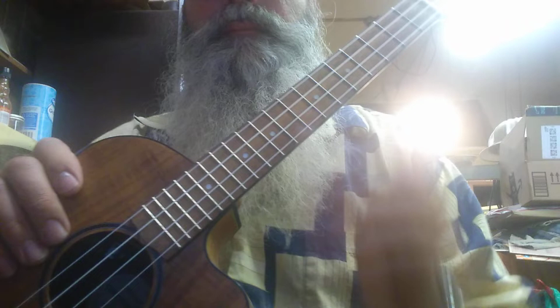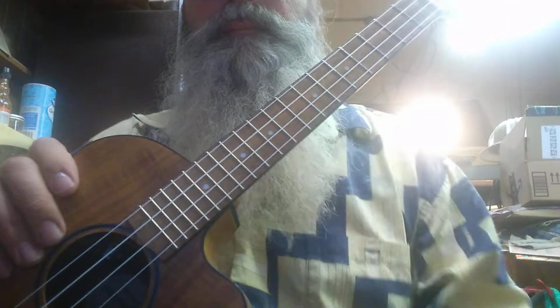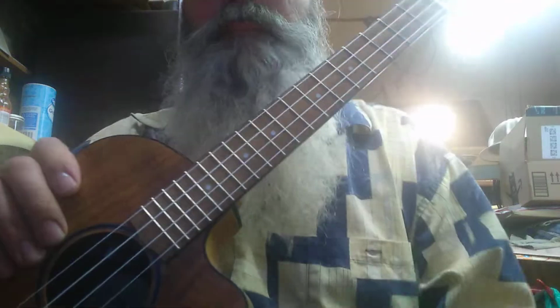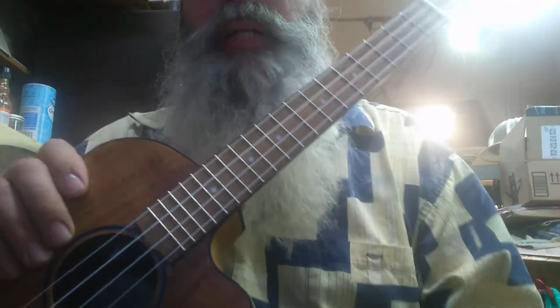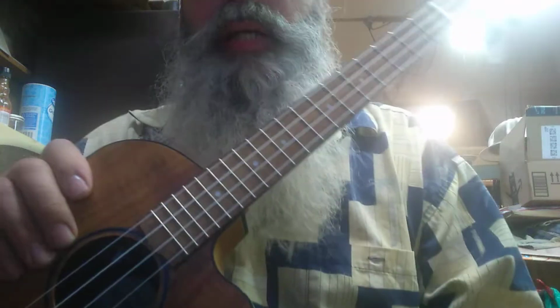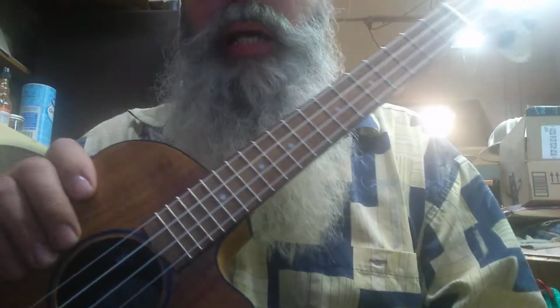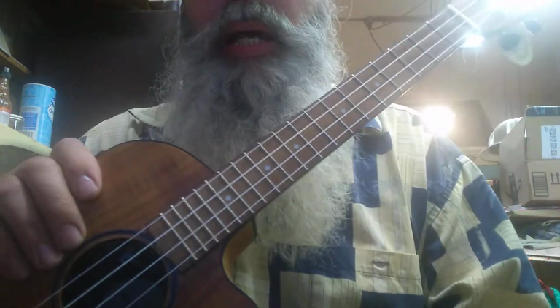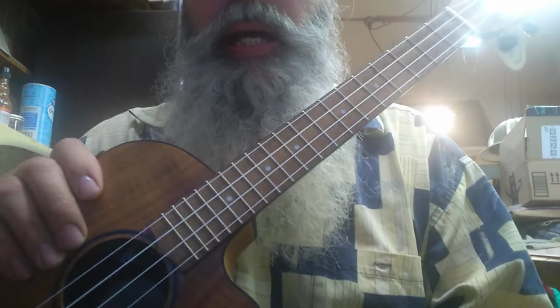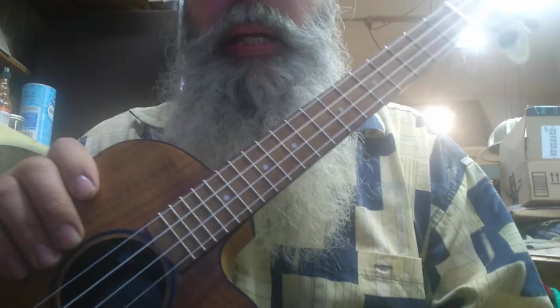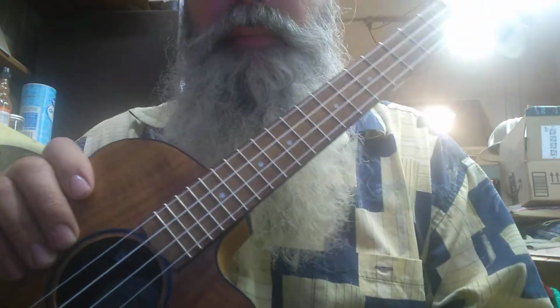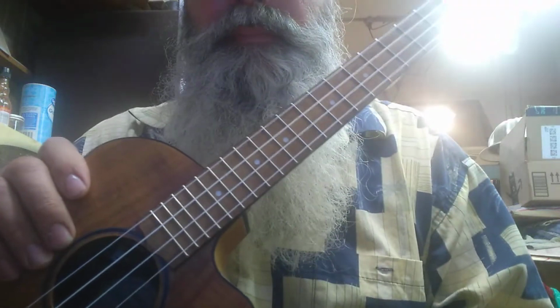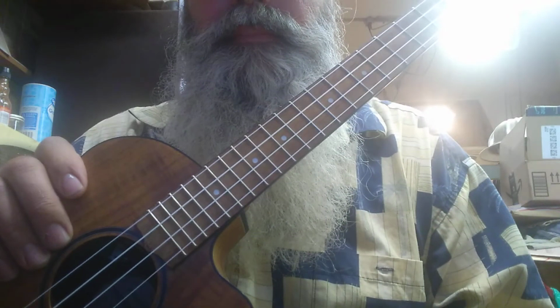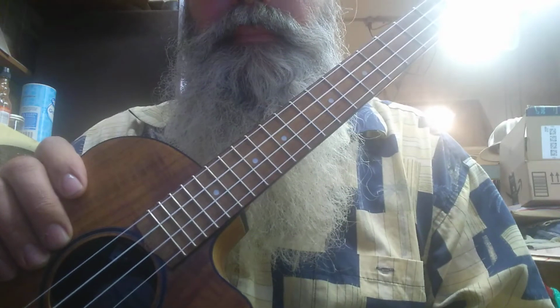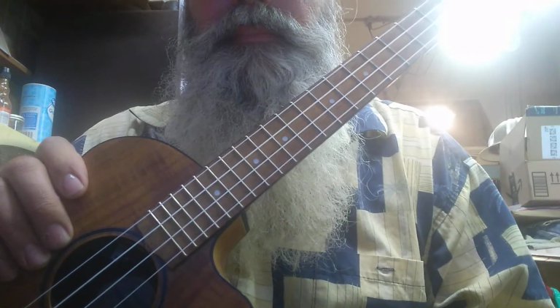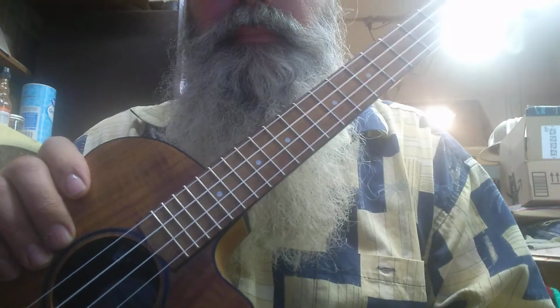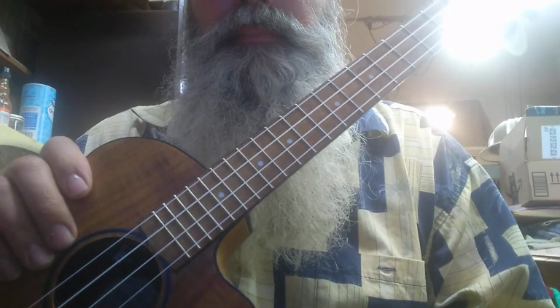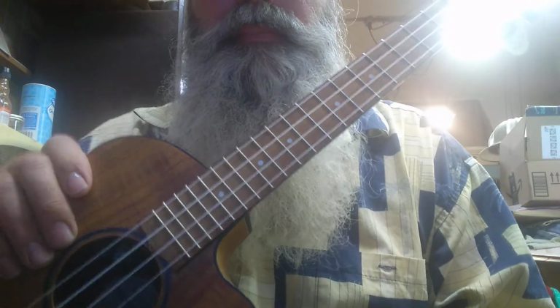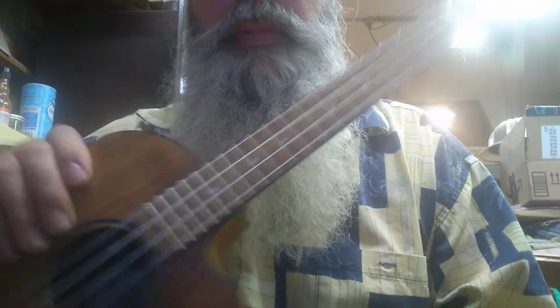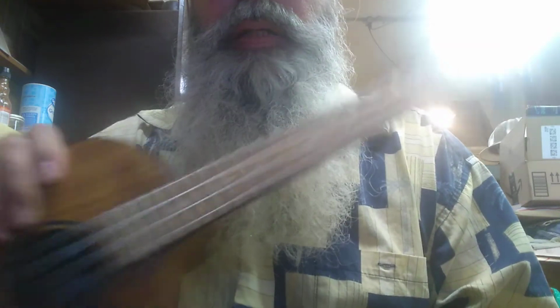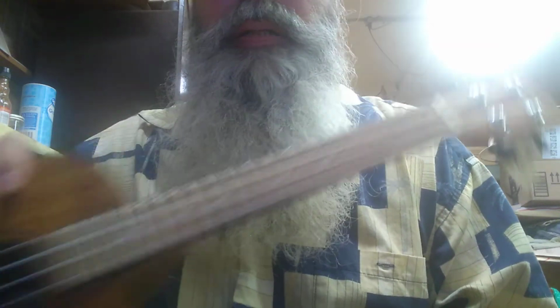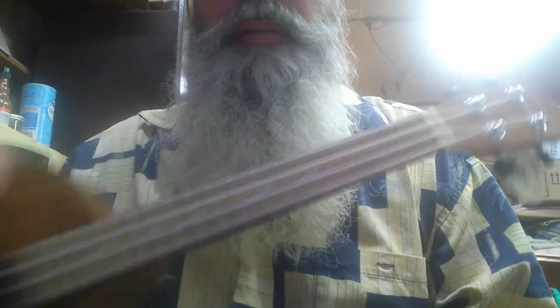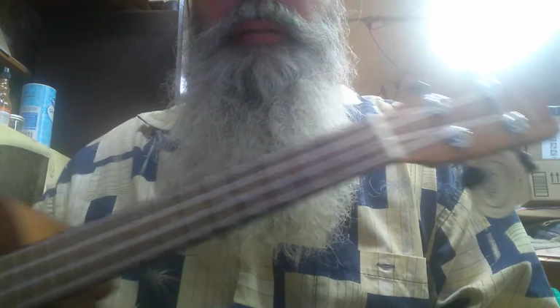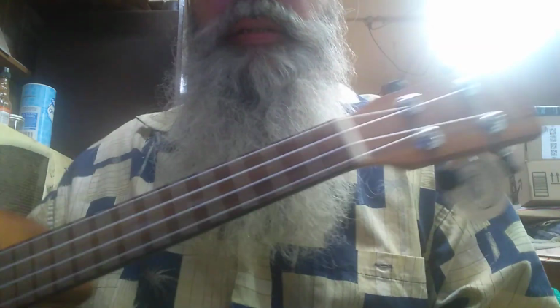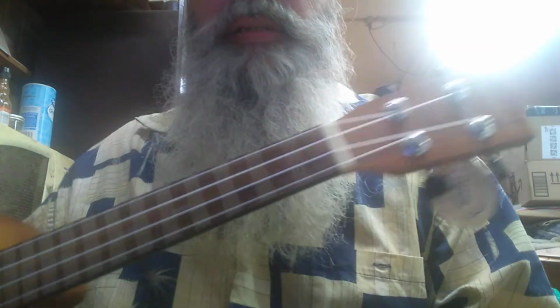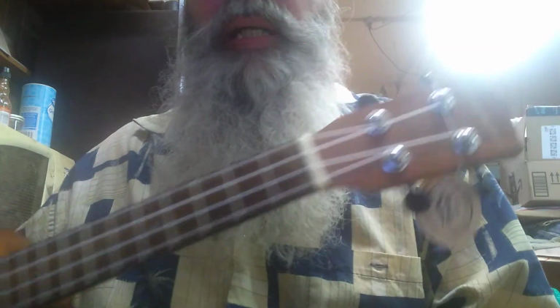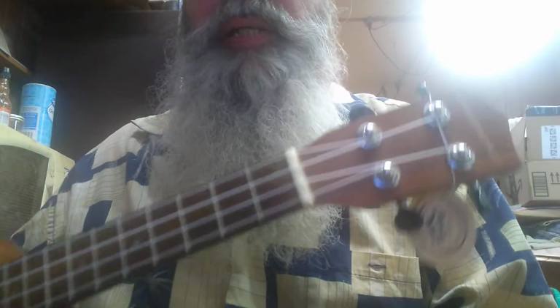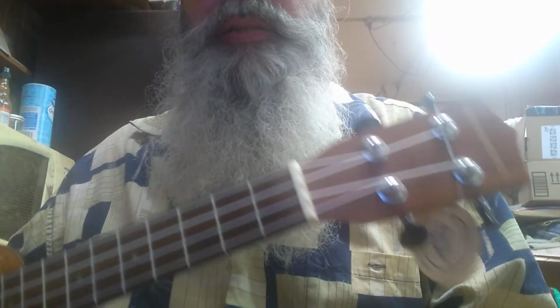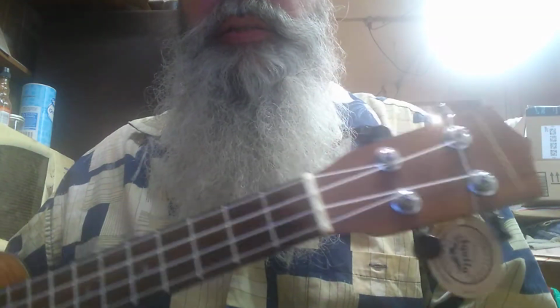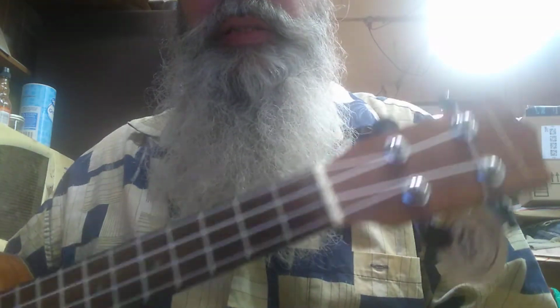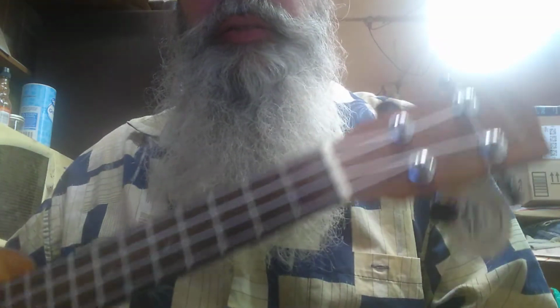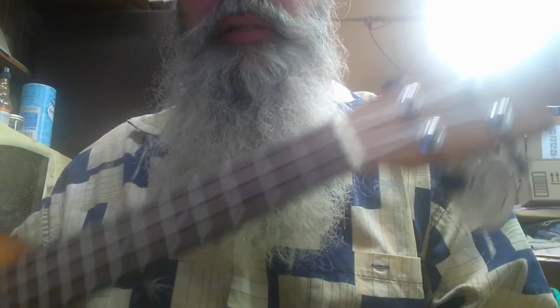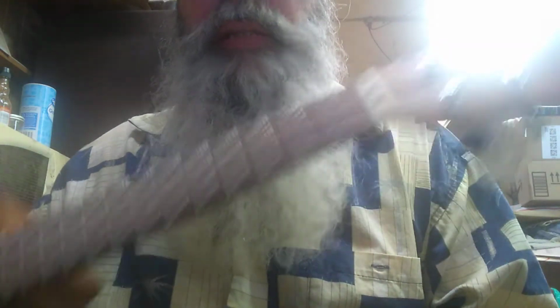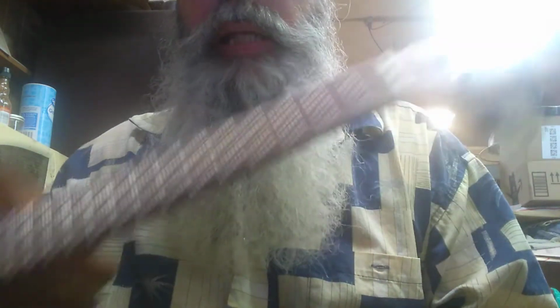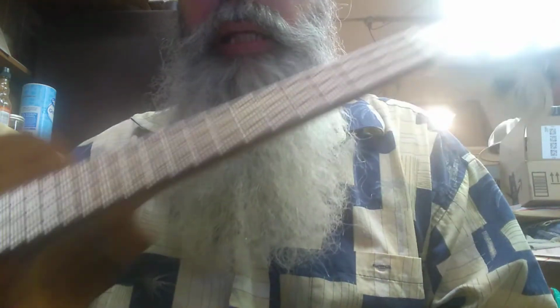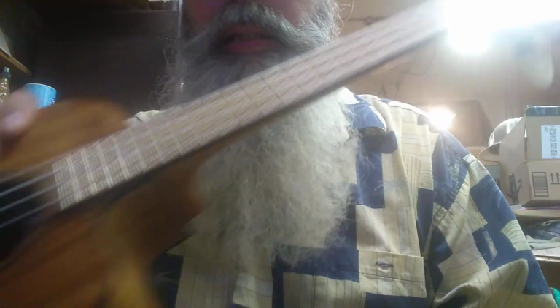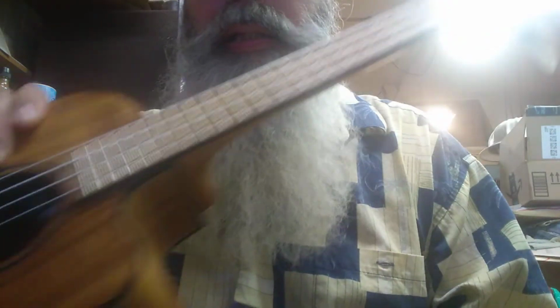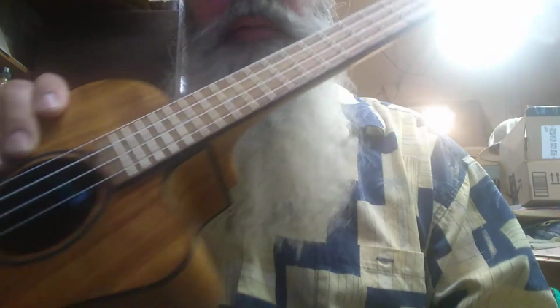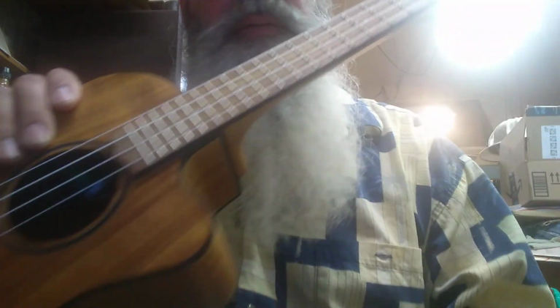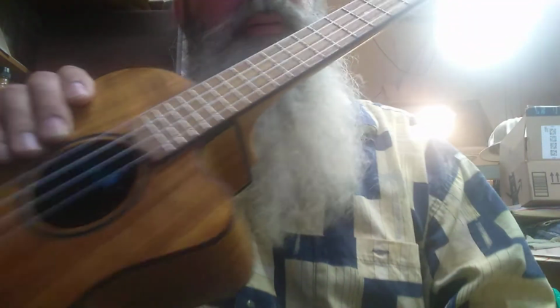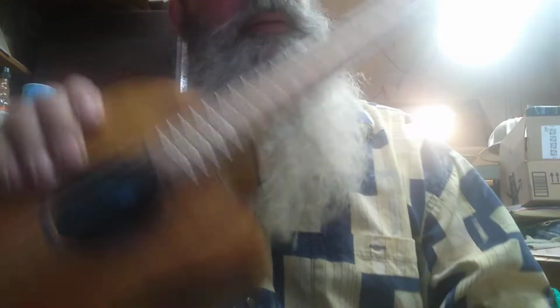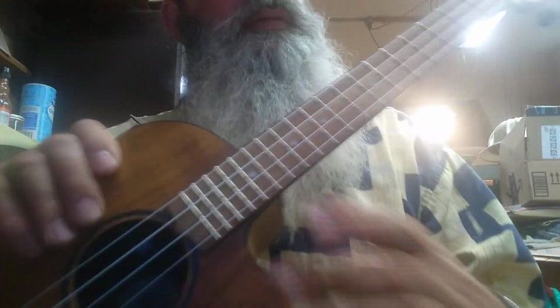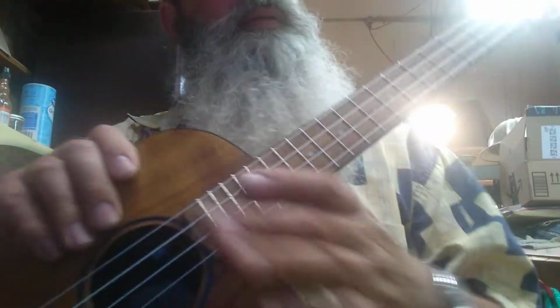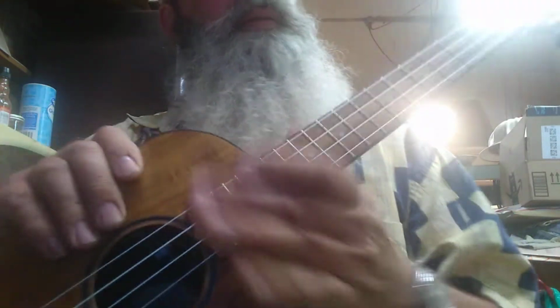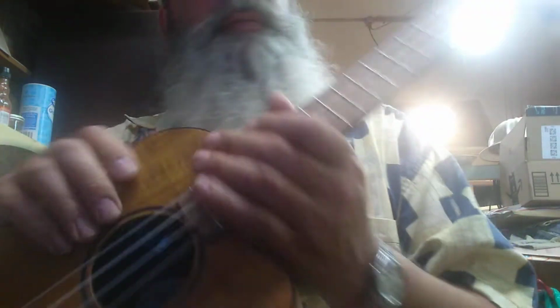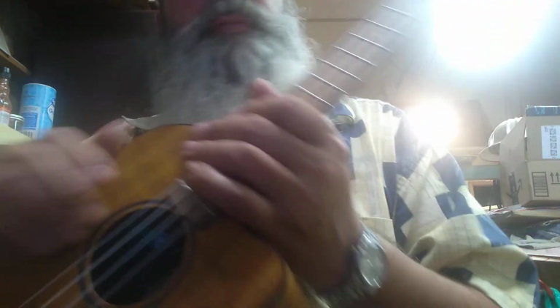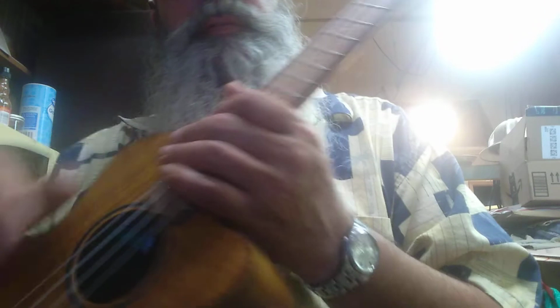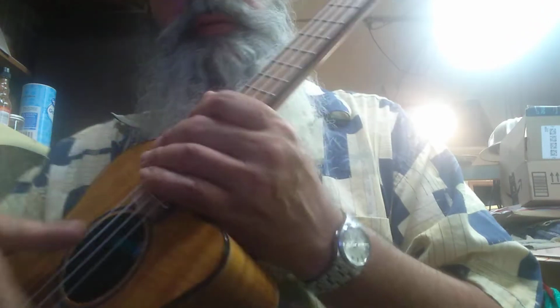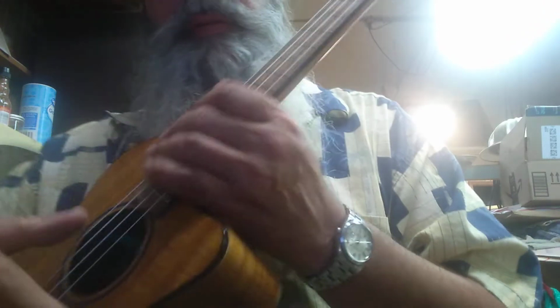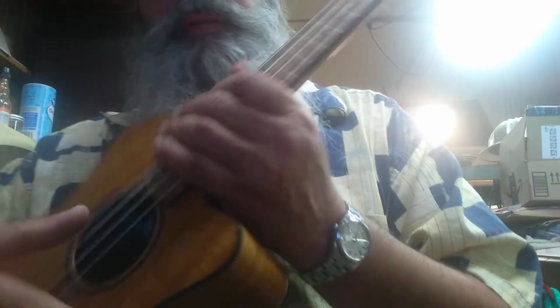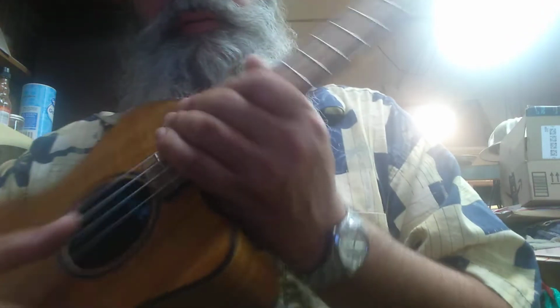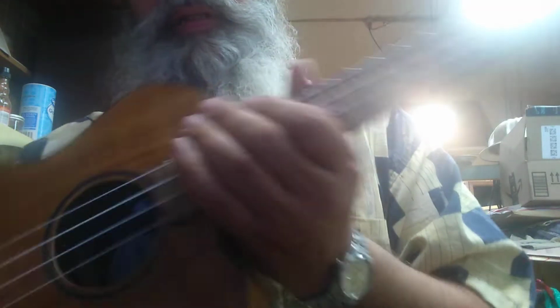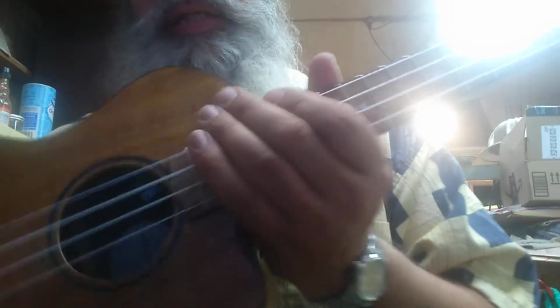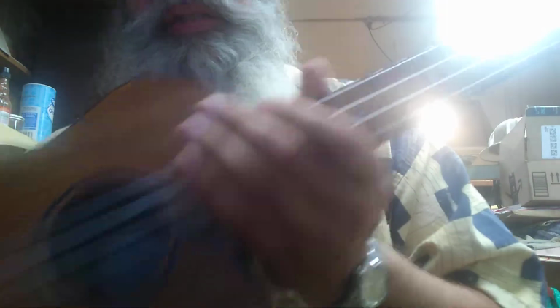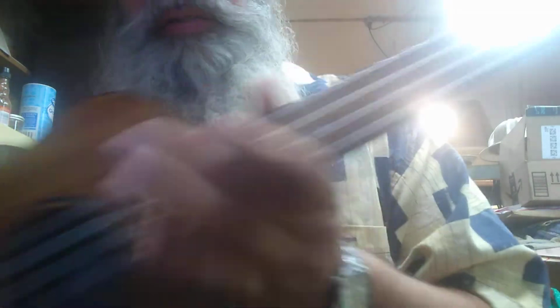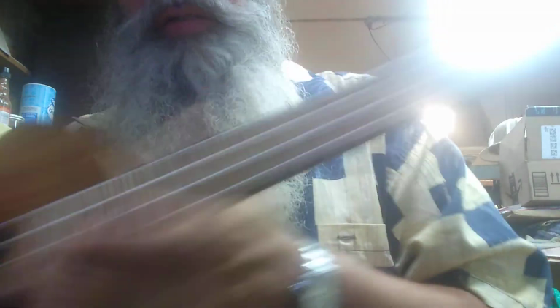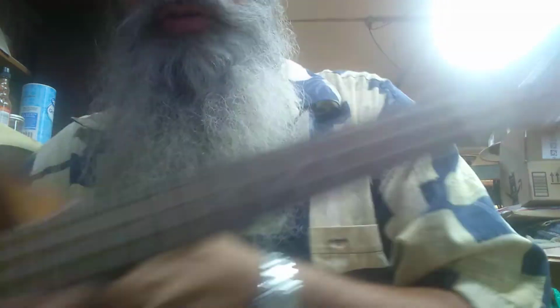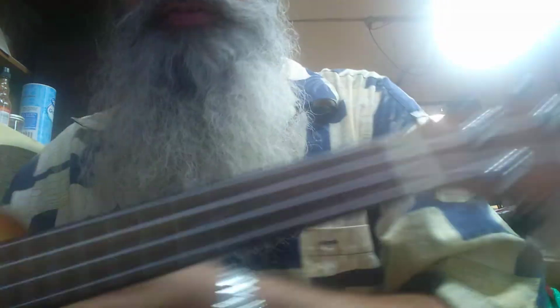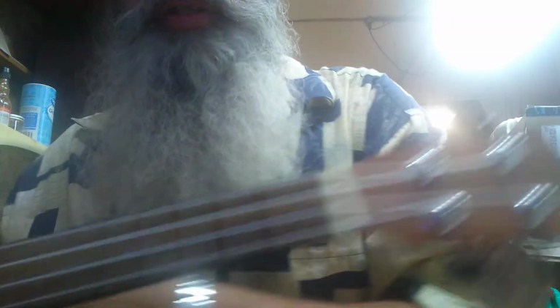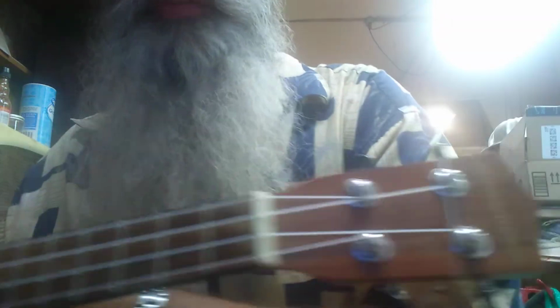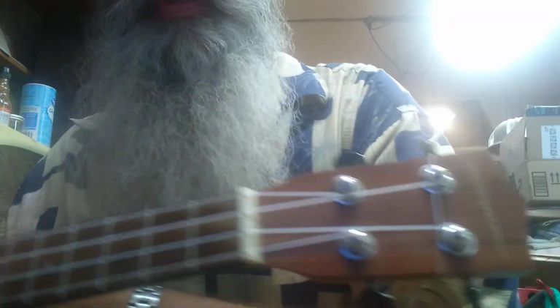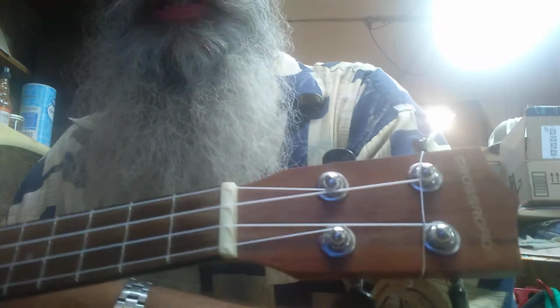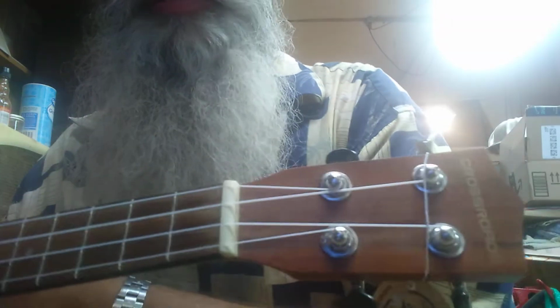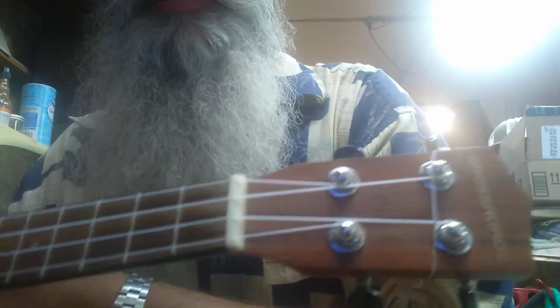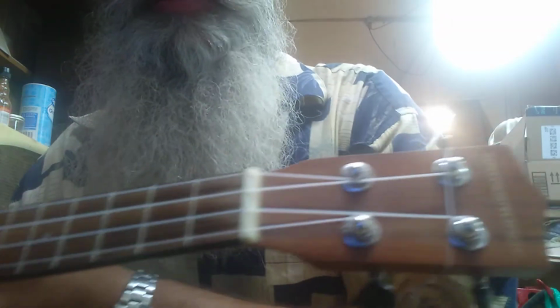Hi. This is how you tune a ukulele. I'll go over the nomenclature too.